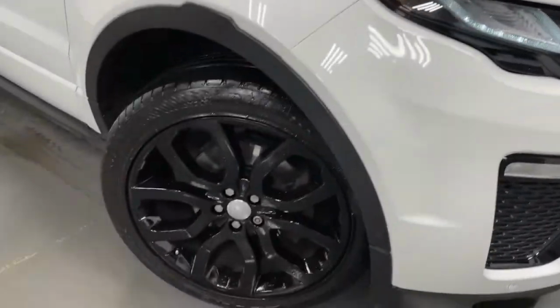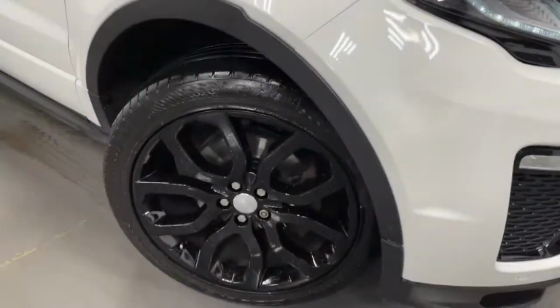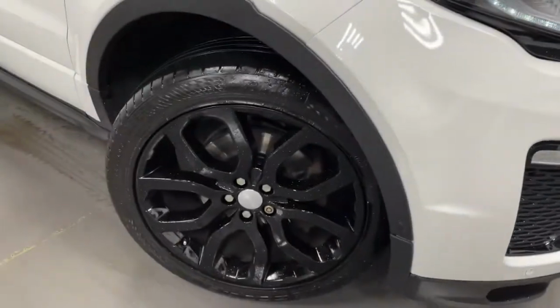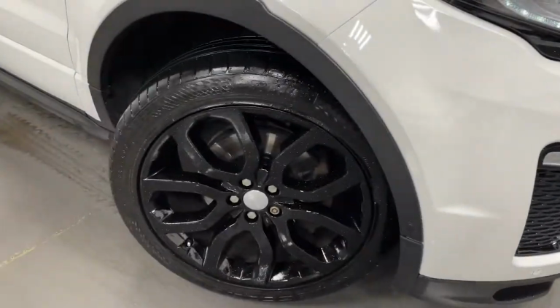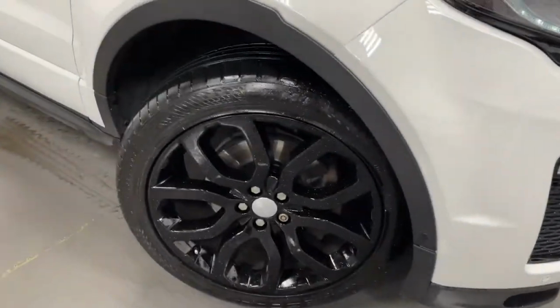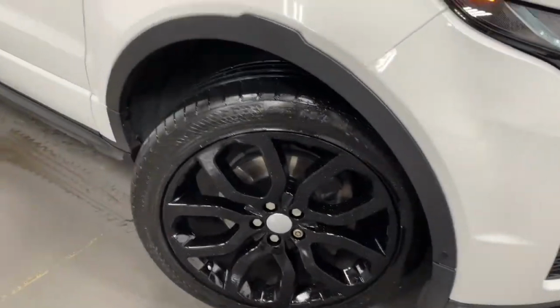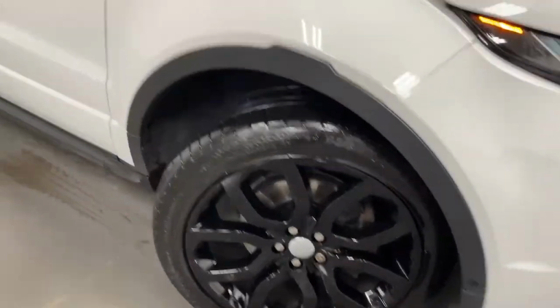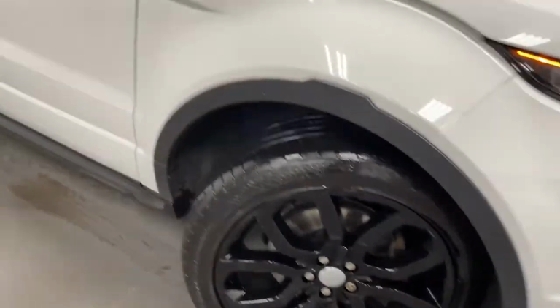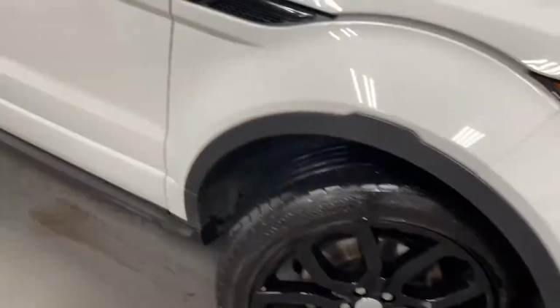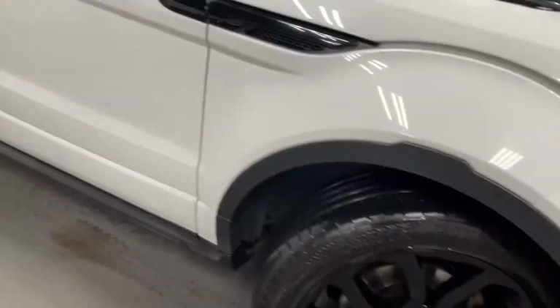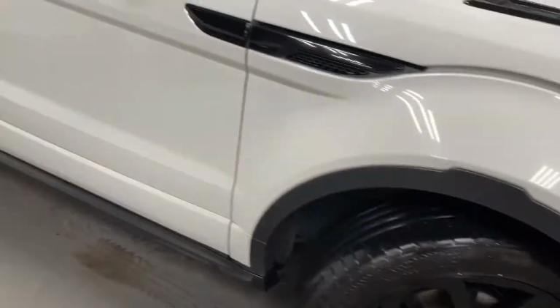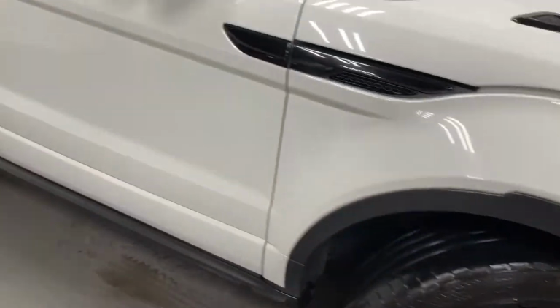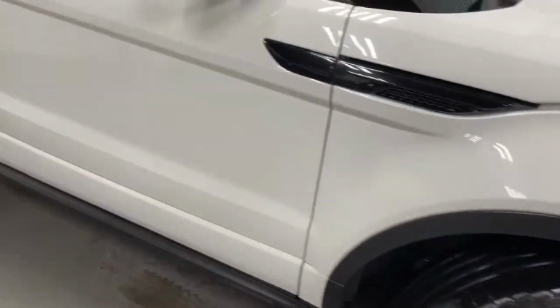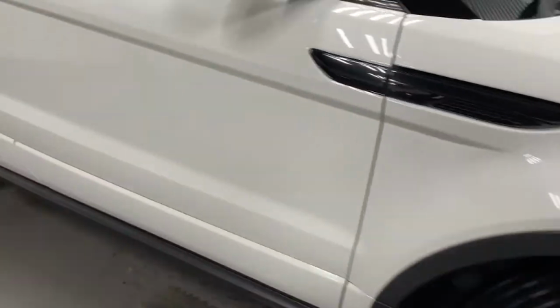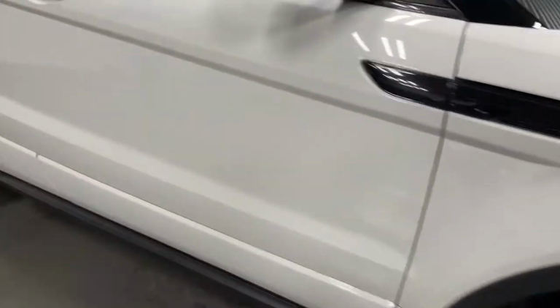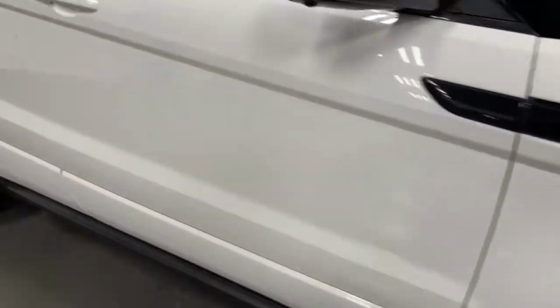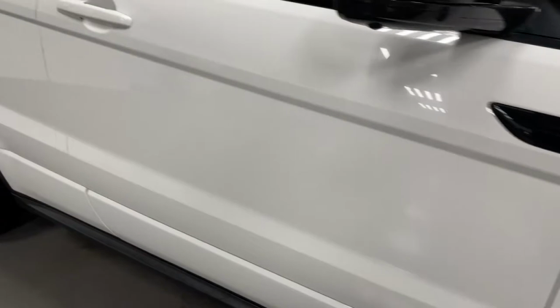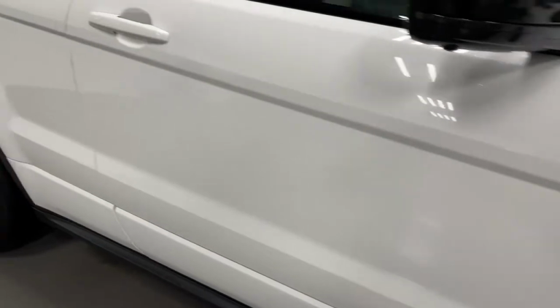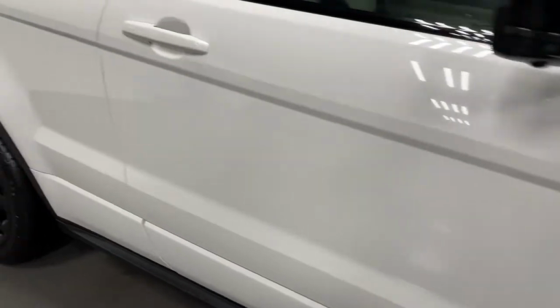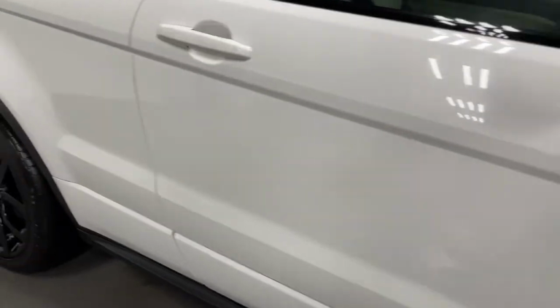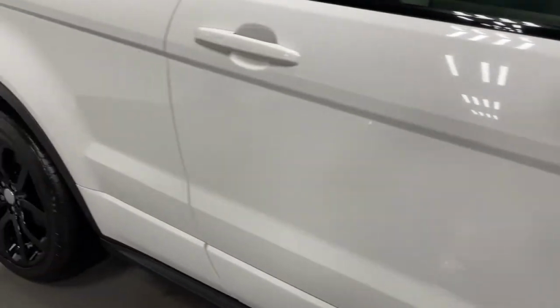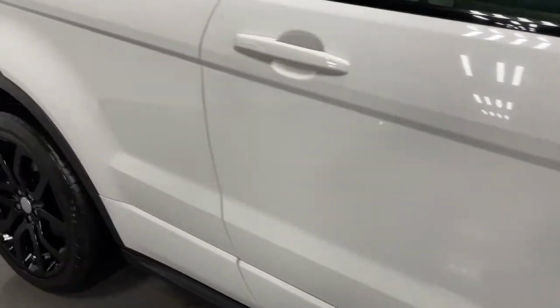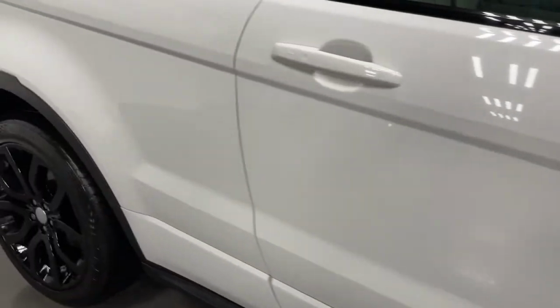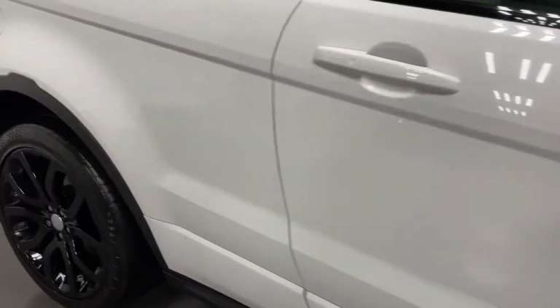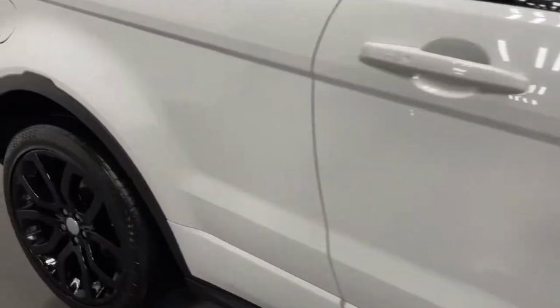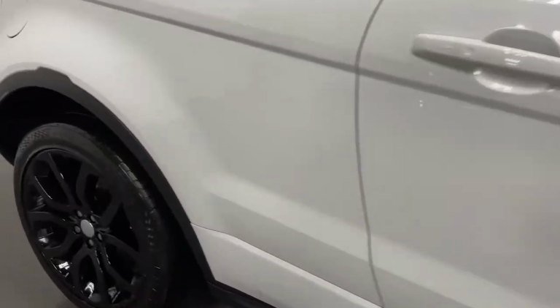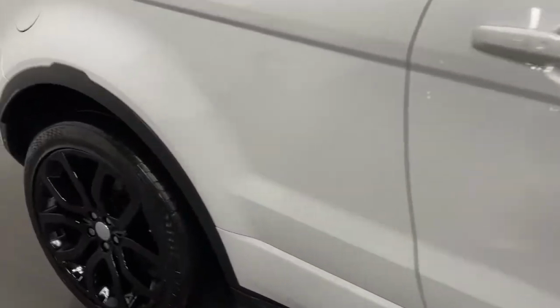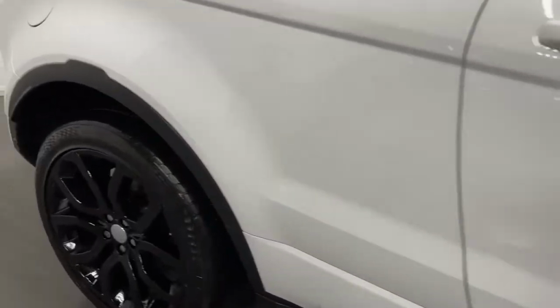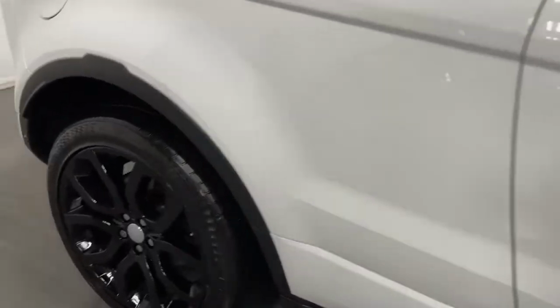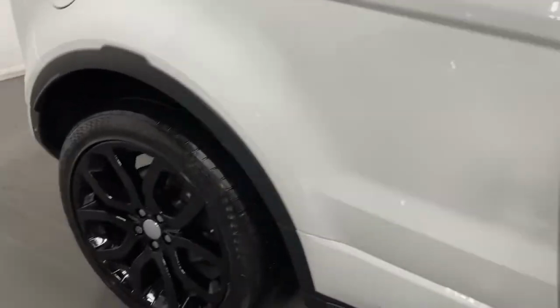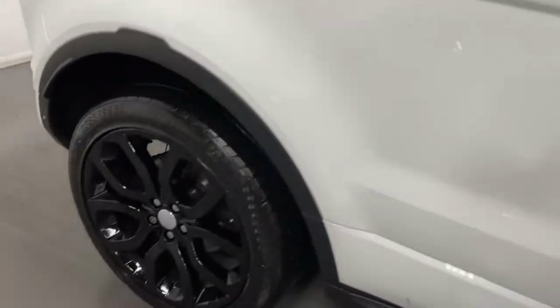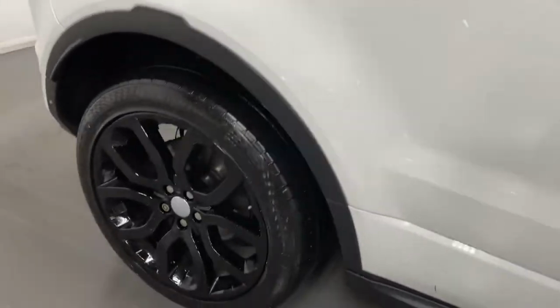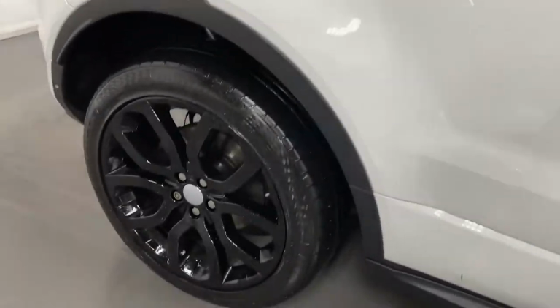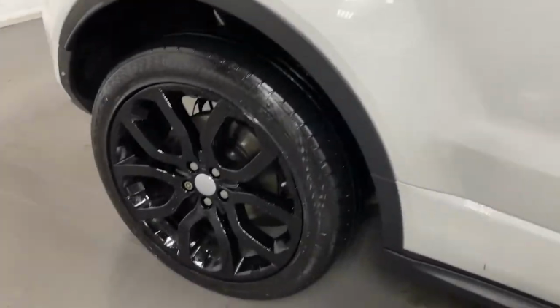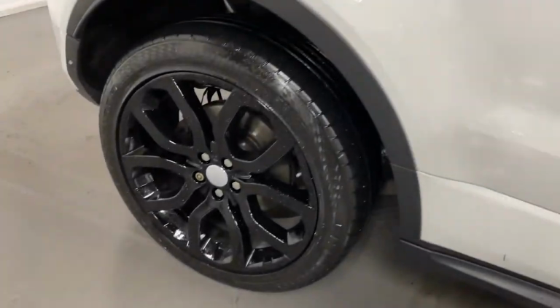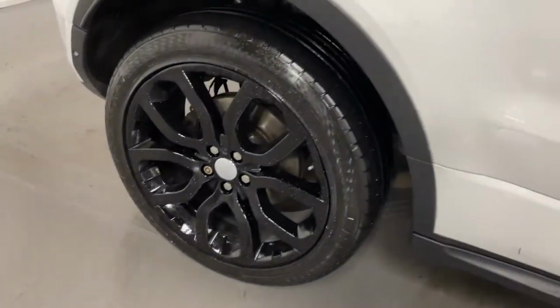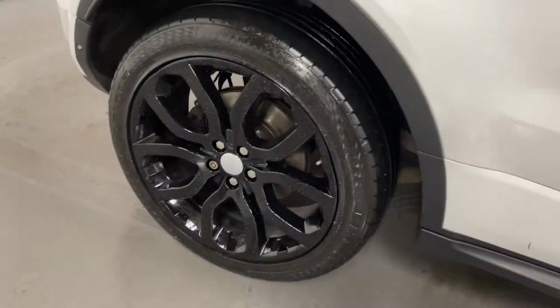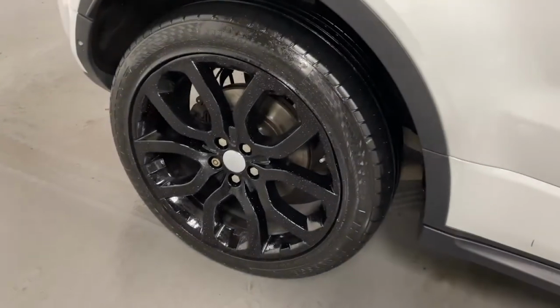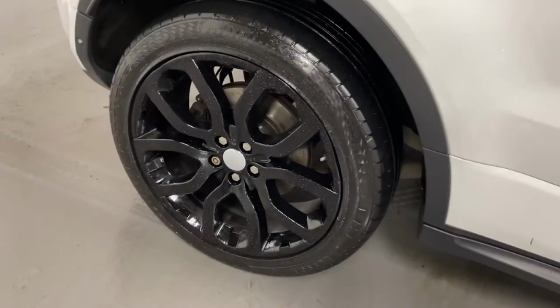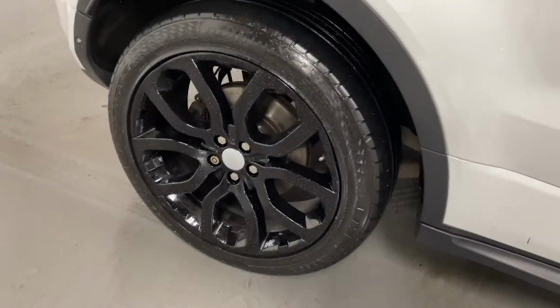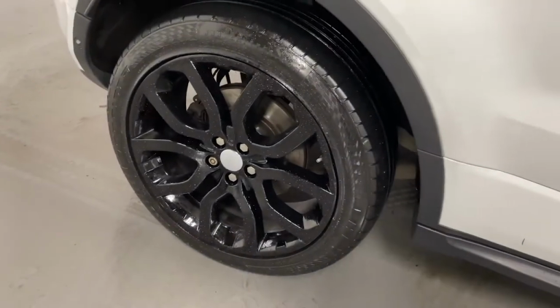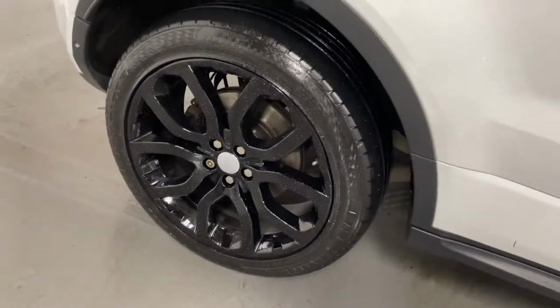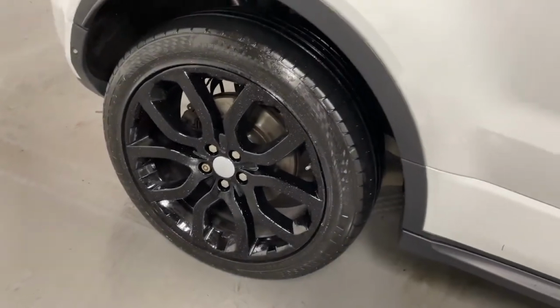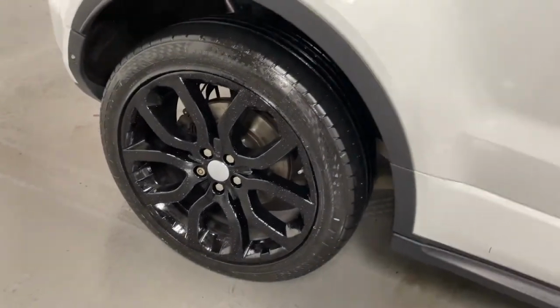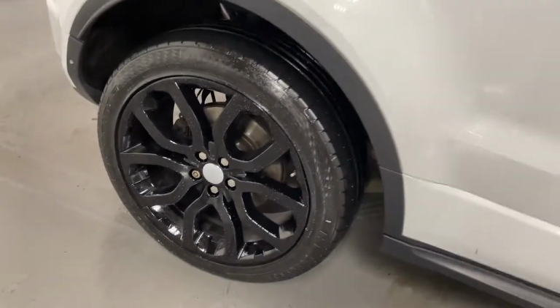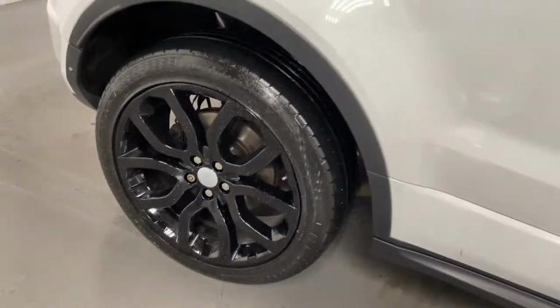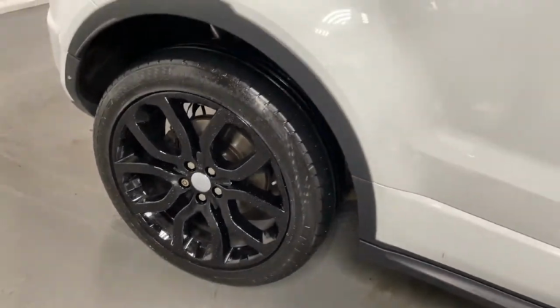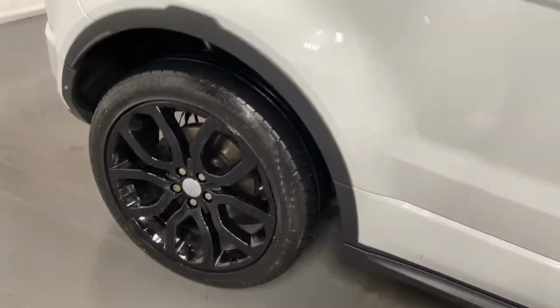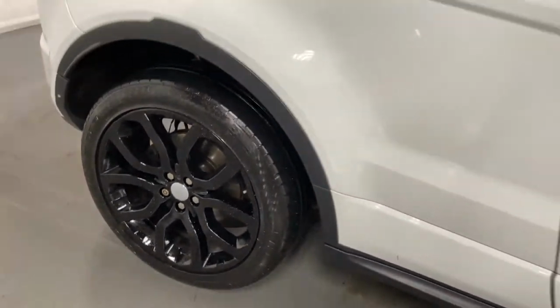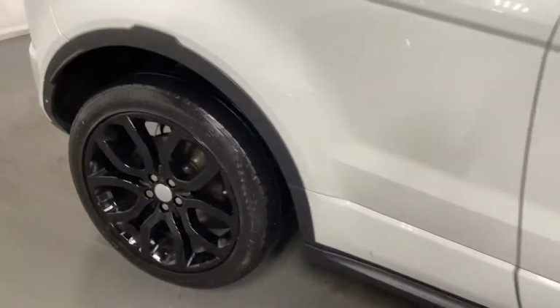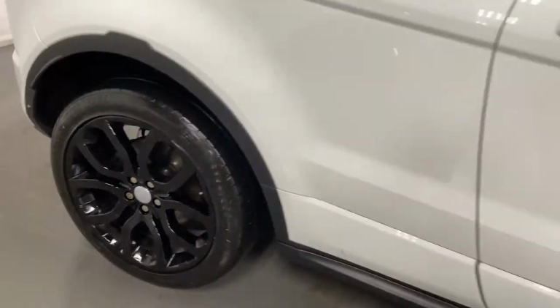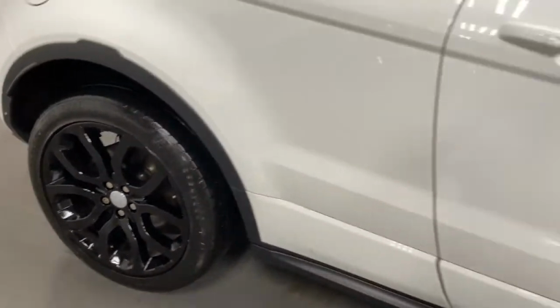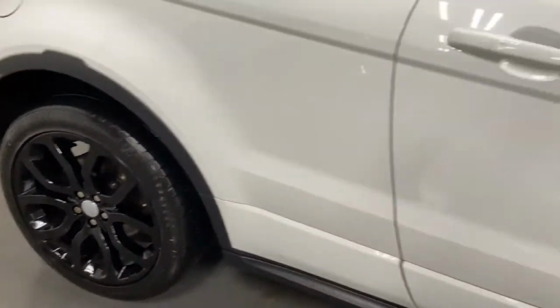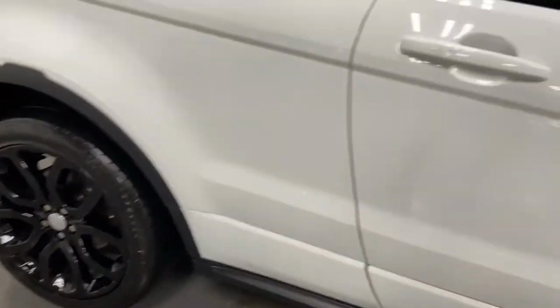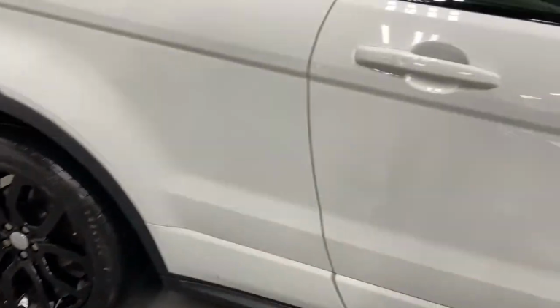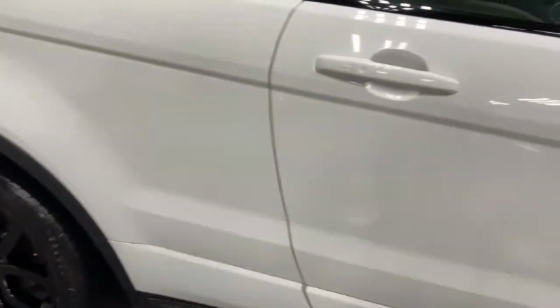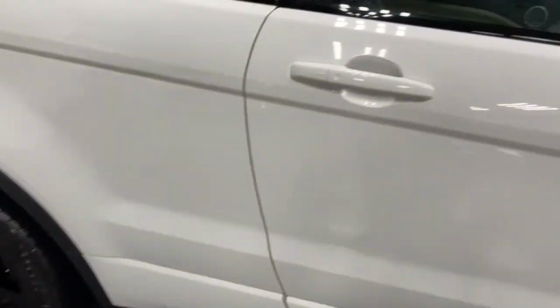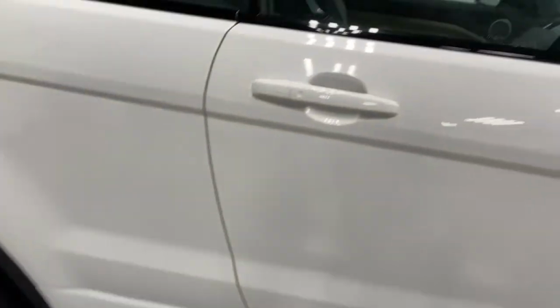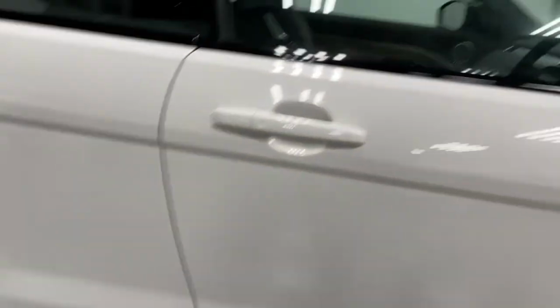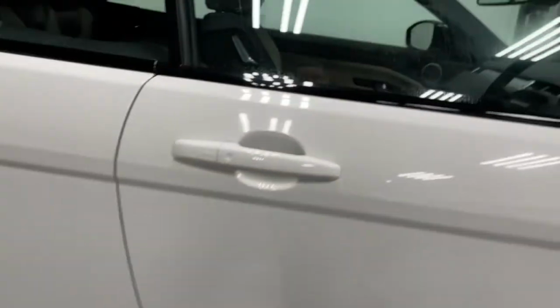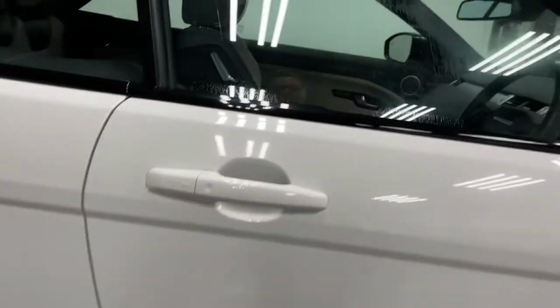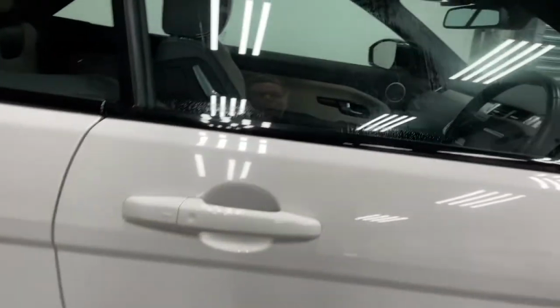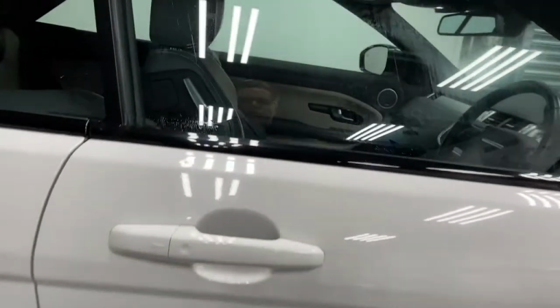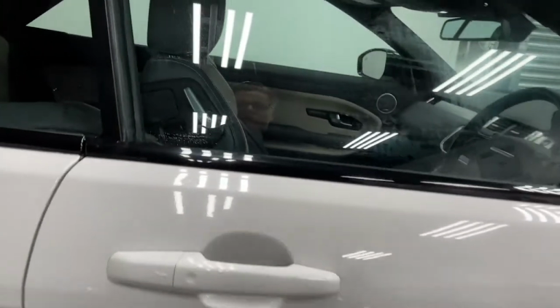As you can see, this car is covered in a solid white paint, has LED headlights, and these black alloy wheels.